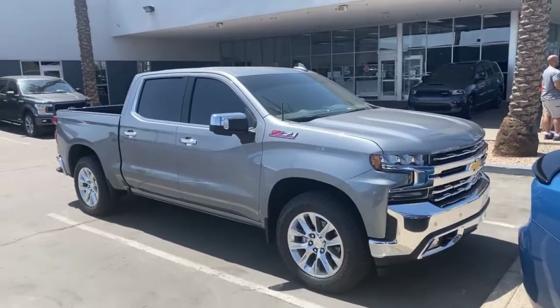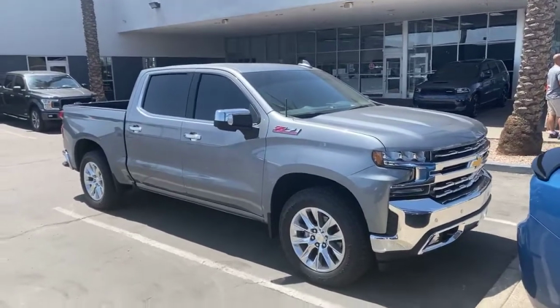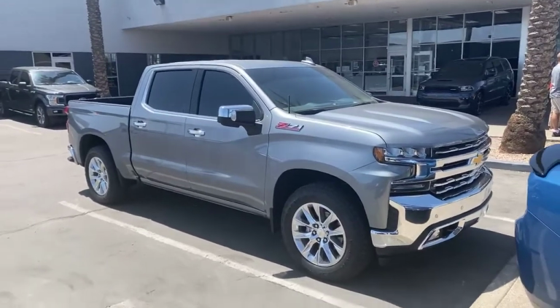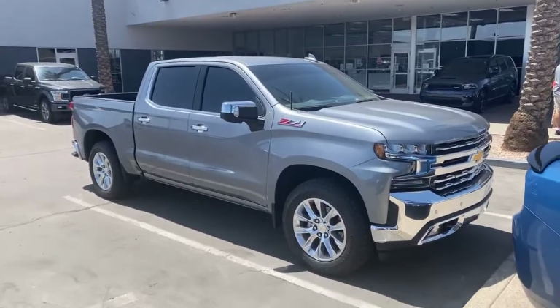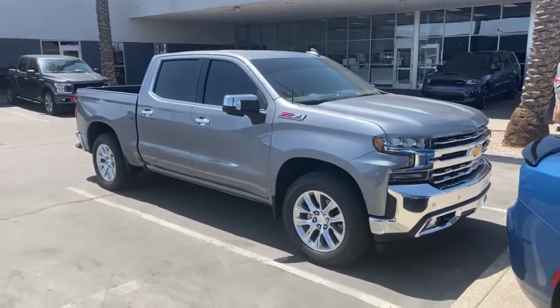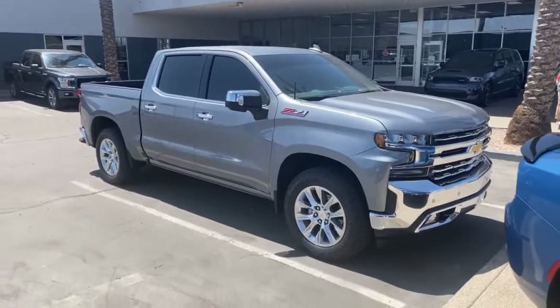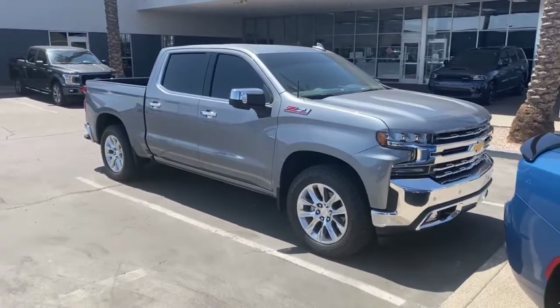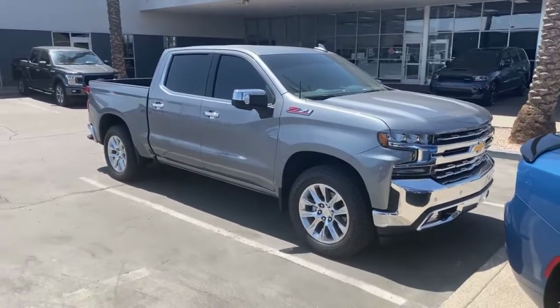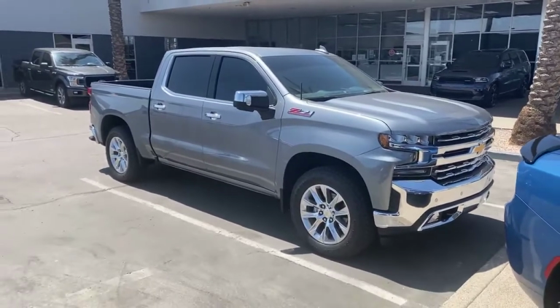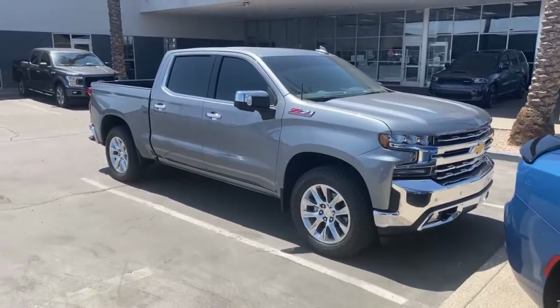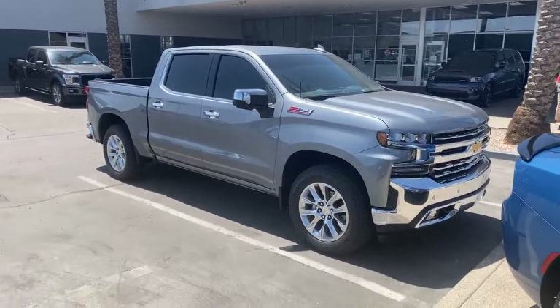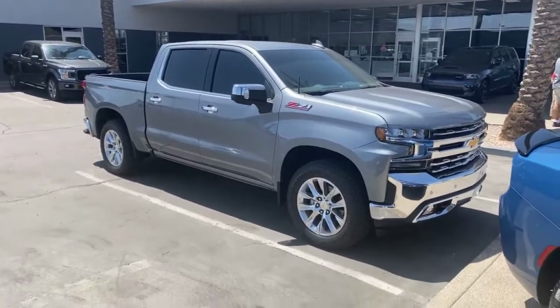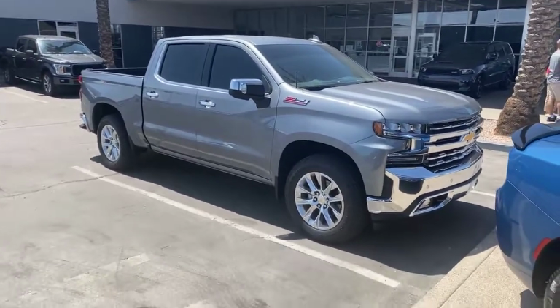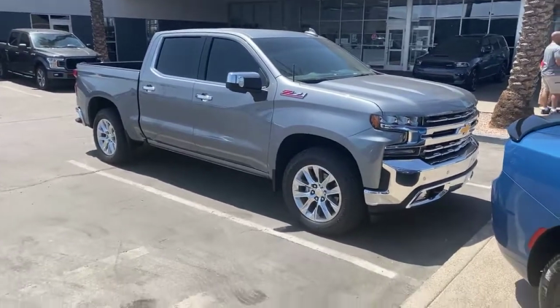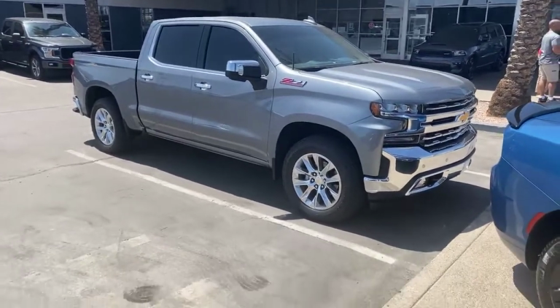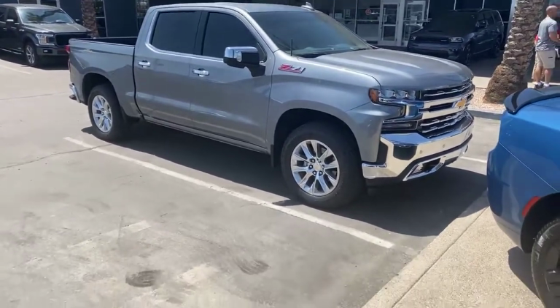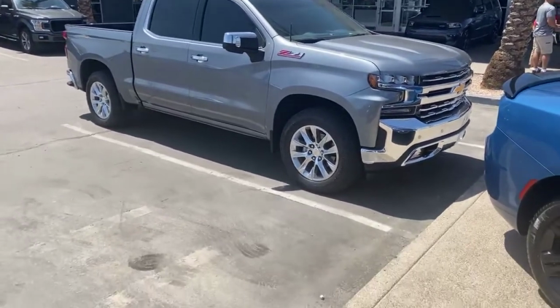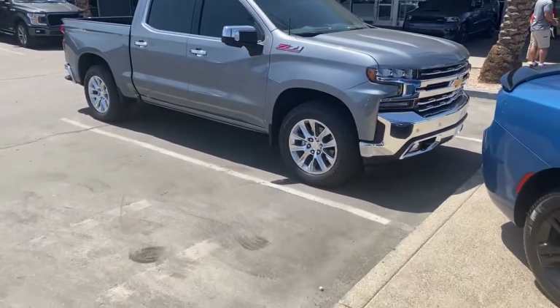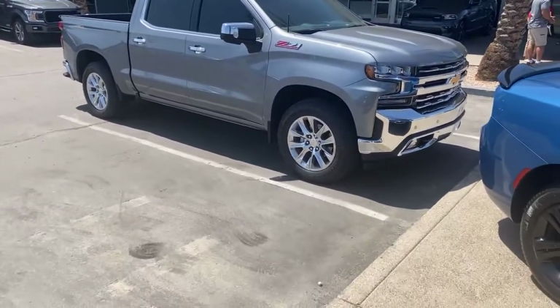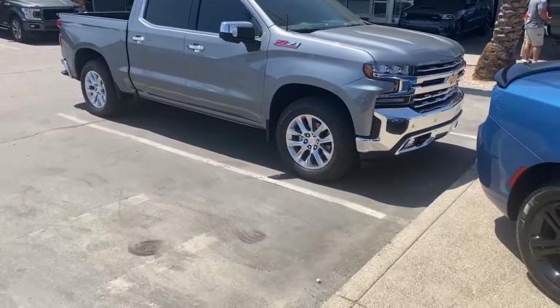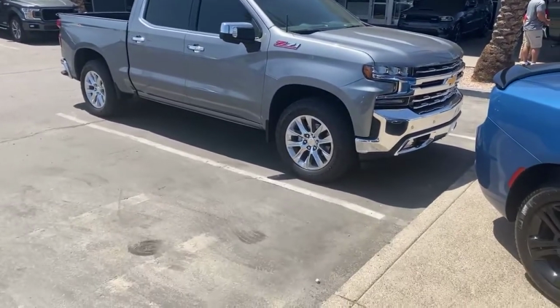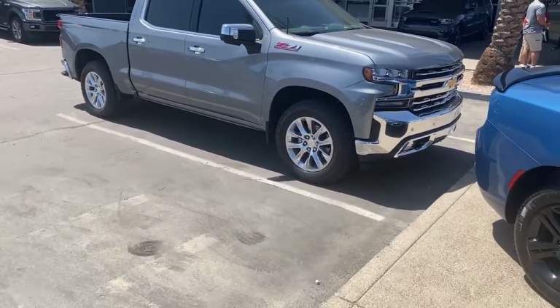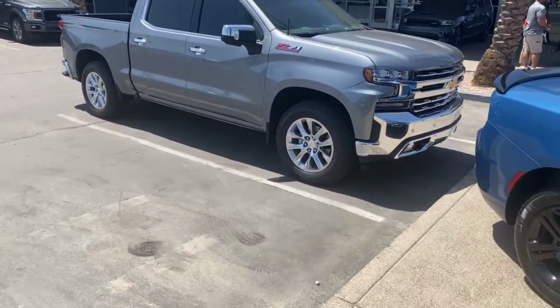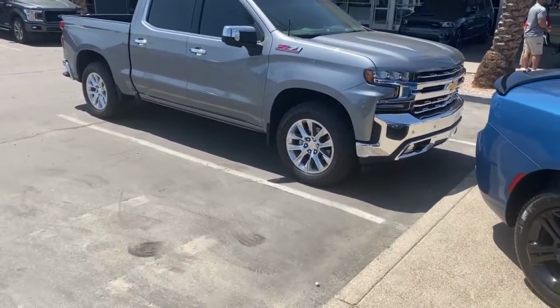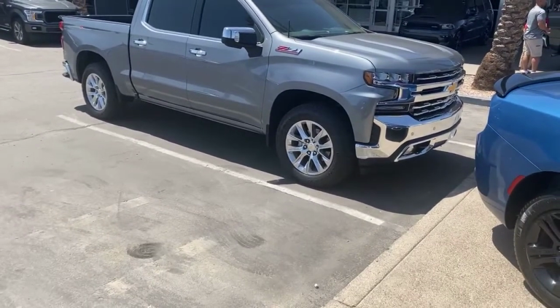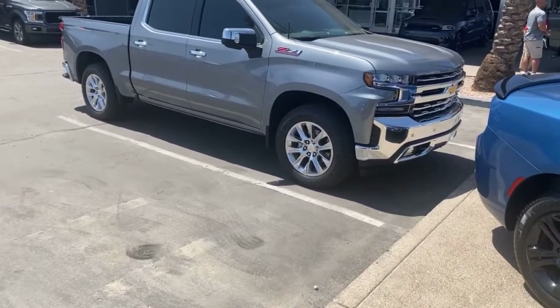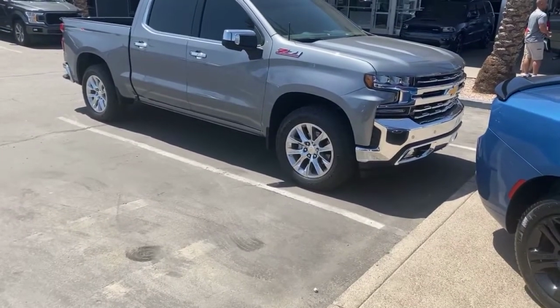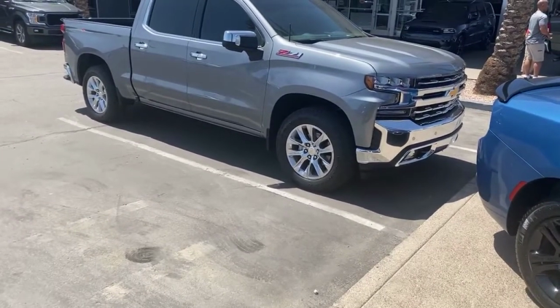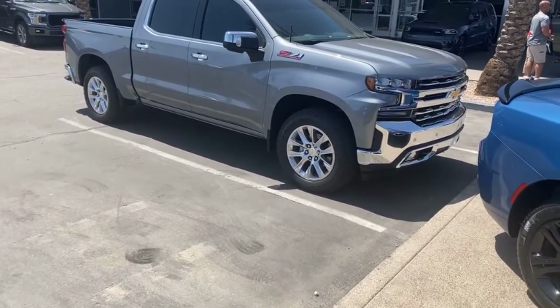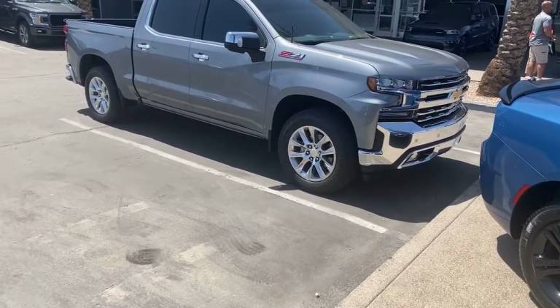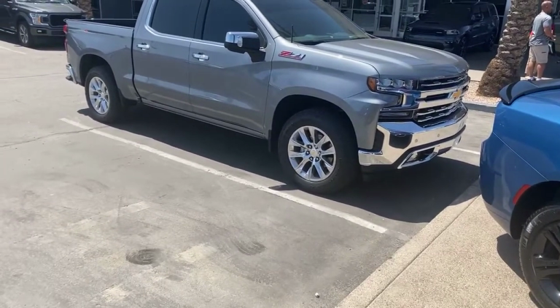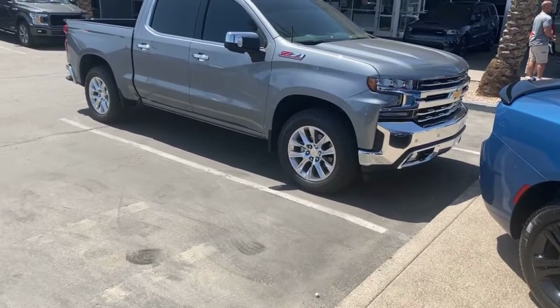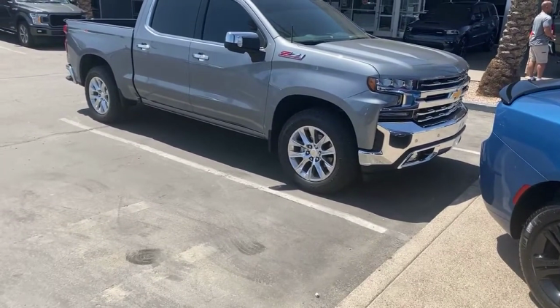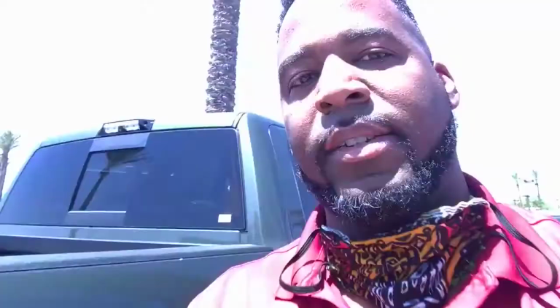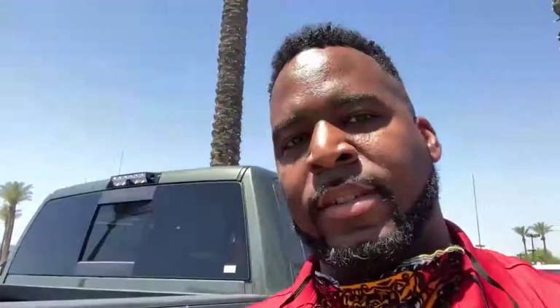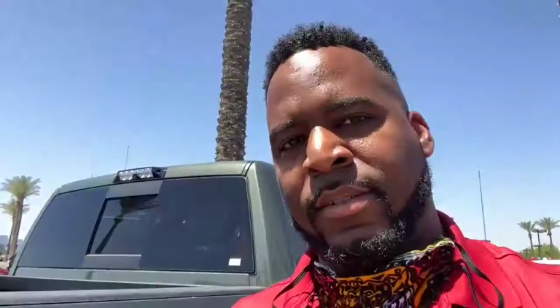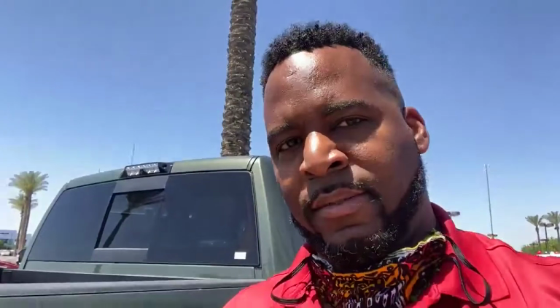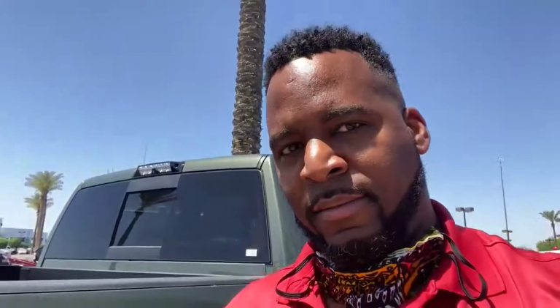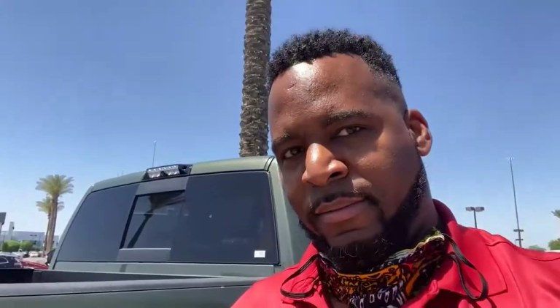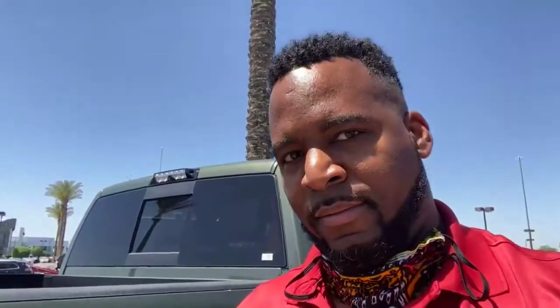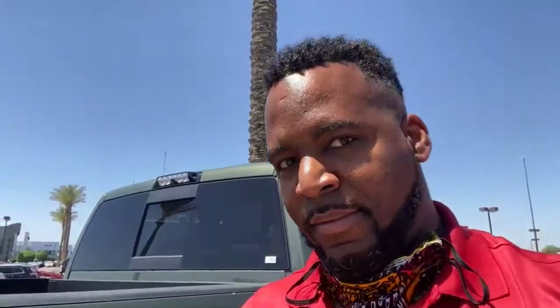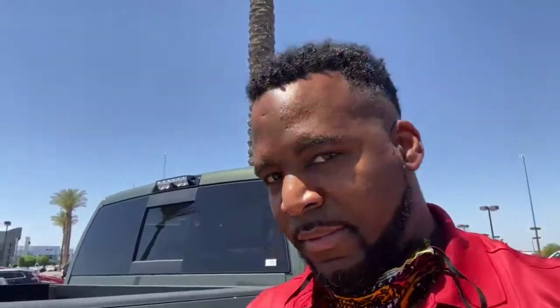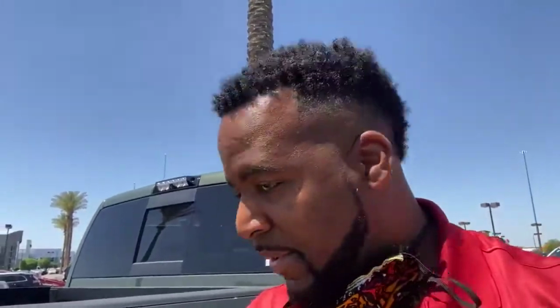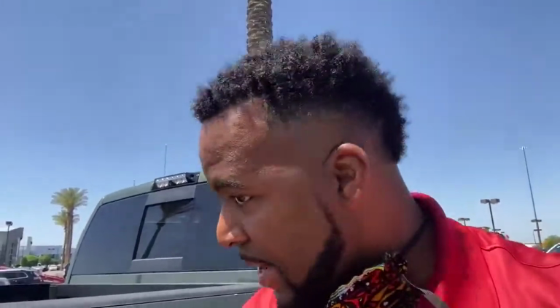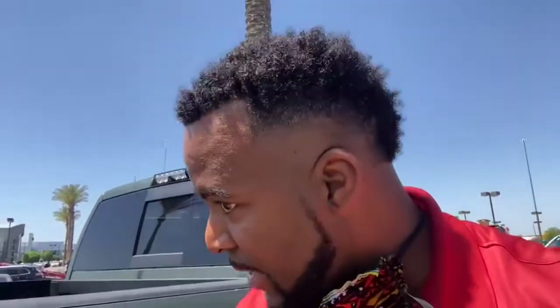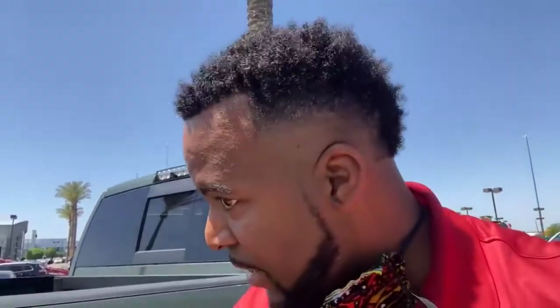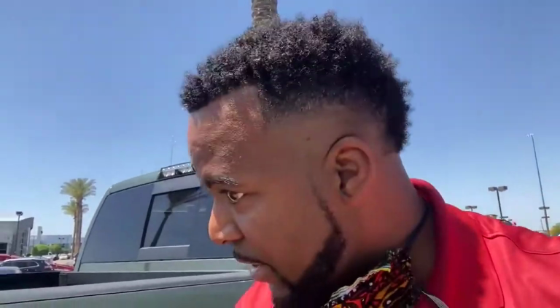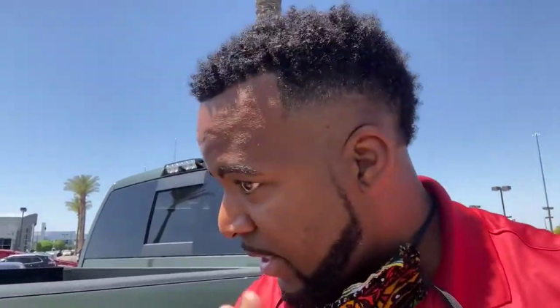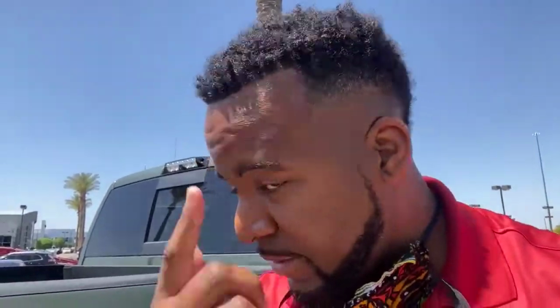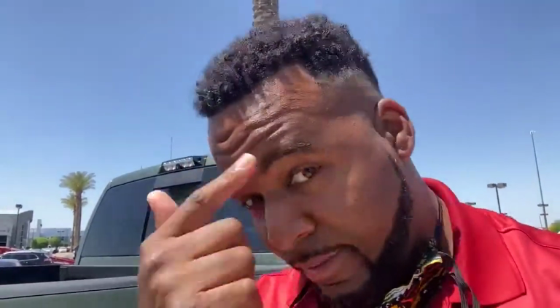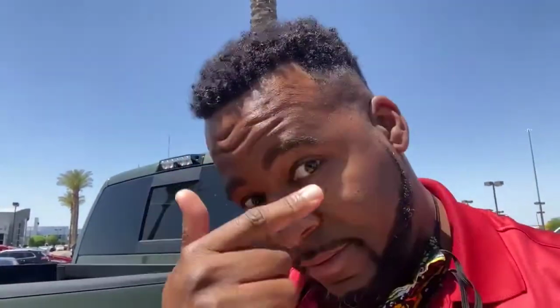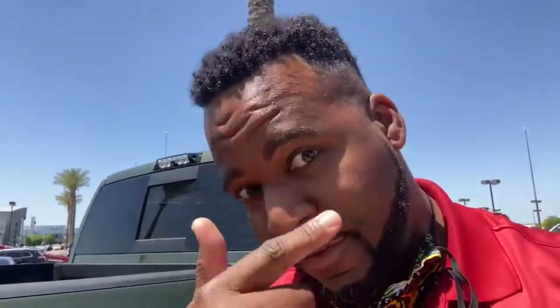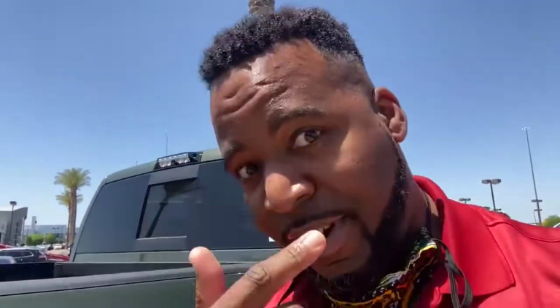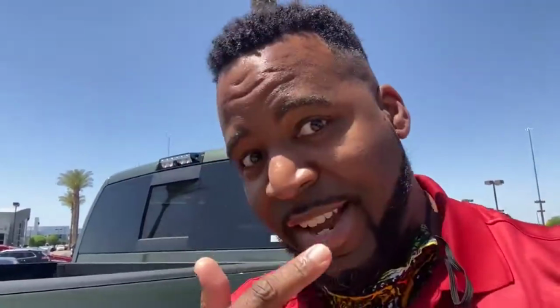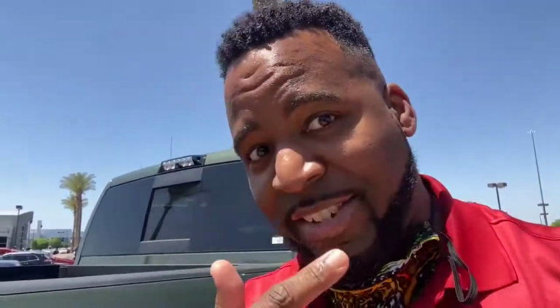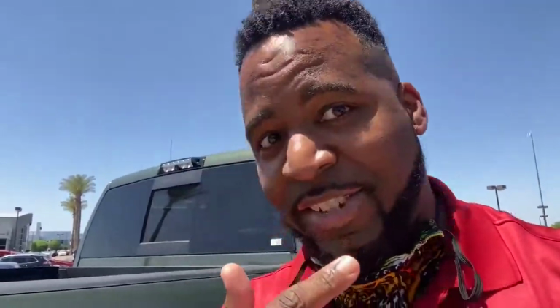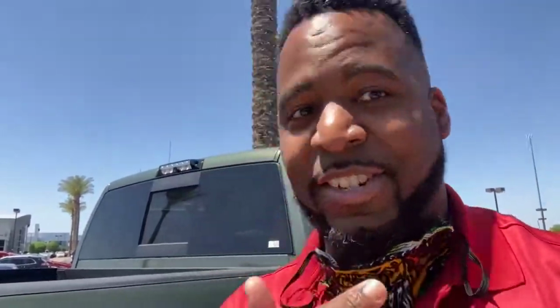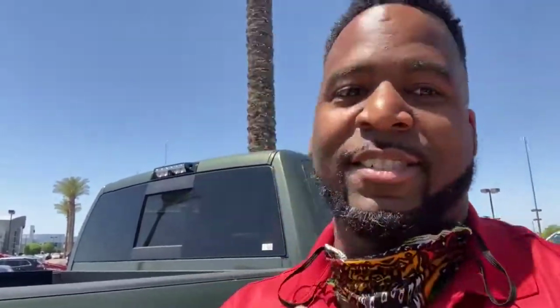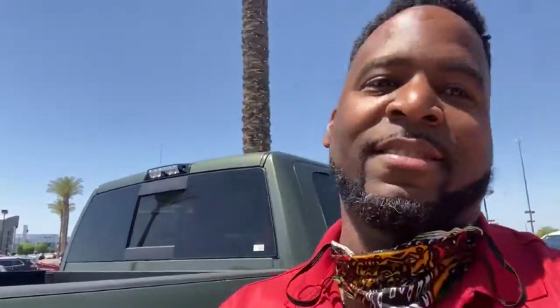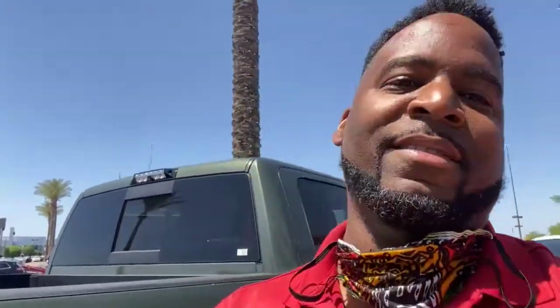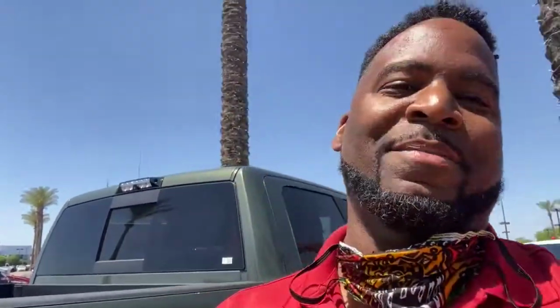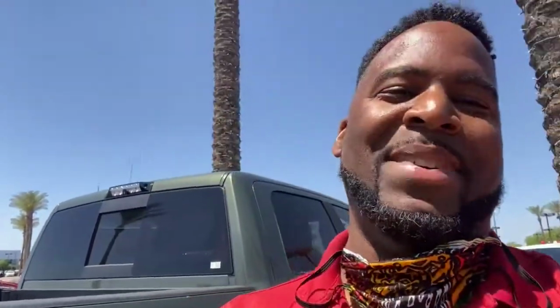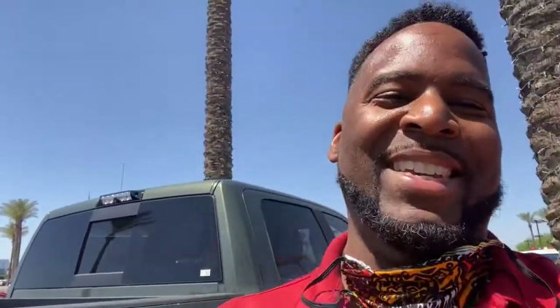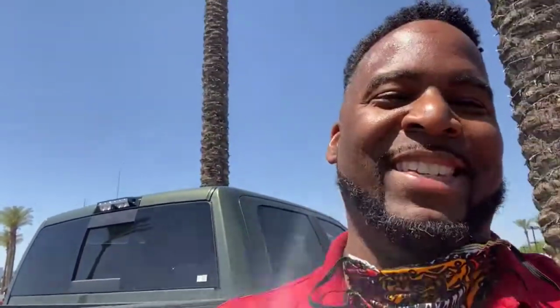This is your Chevy Z71, available. Hurry, hurry, hurry. Thanks for watching. And as always — nice haircut. Fresh. Peace.